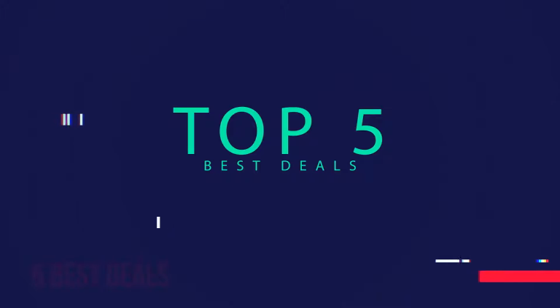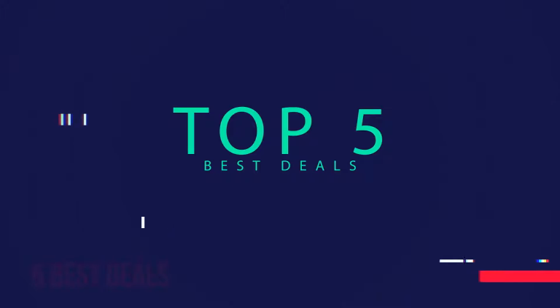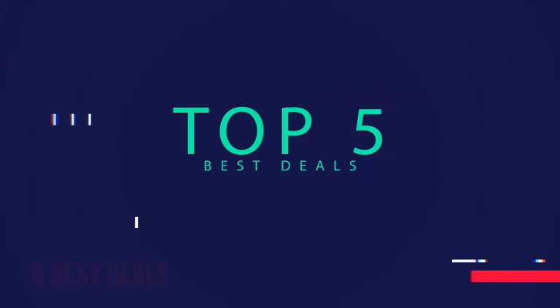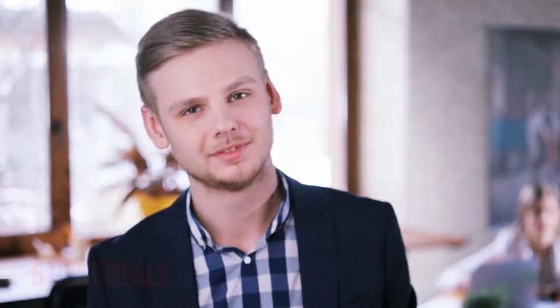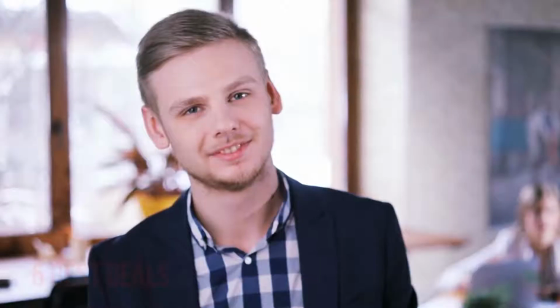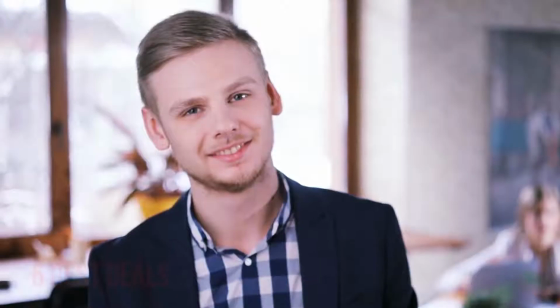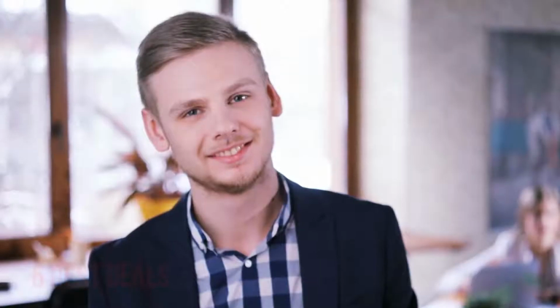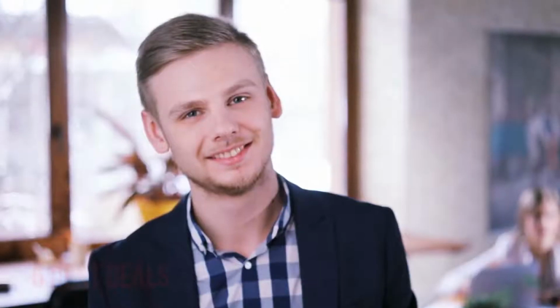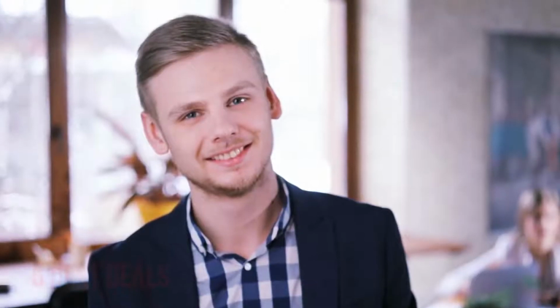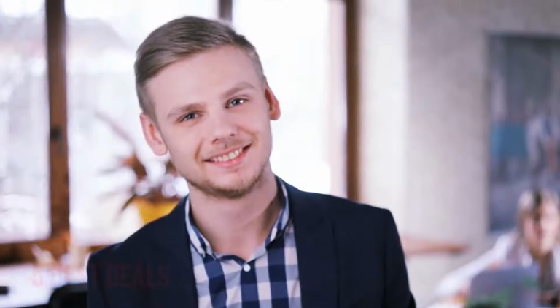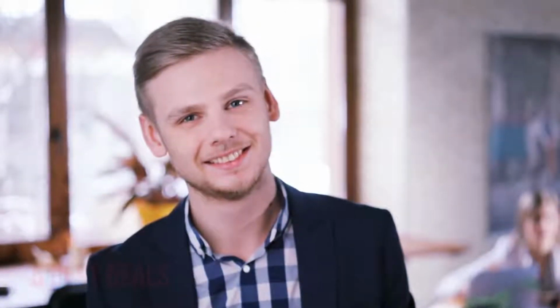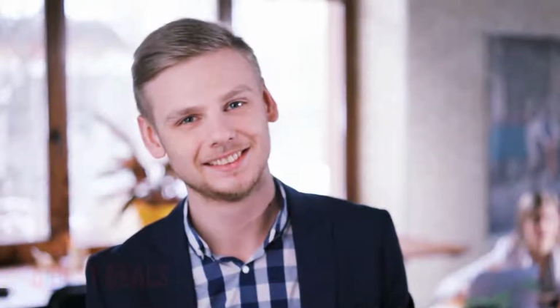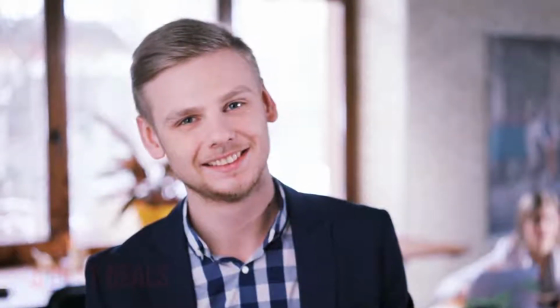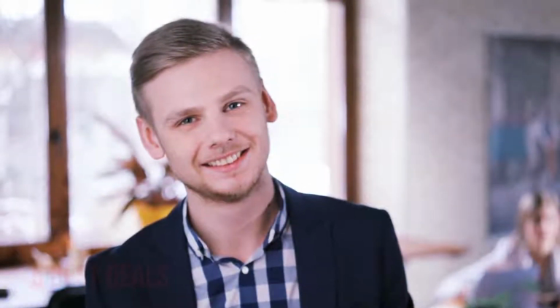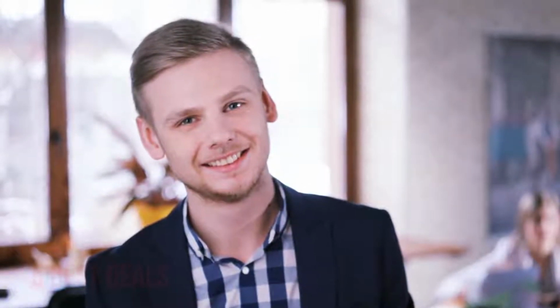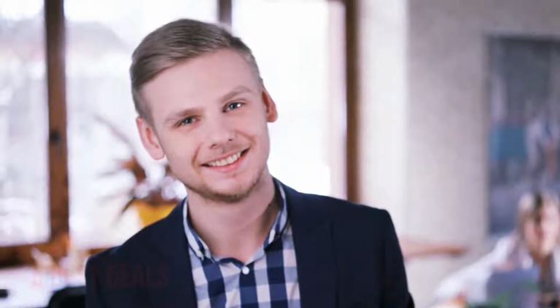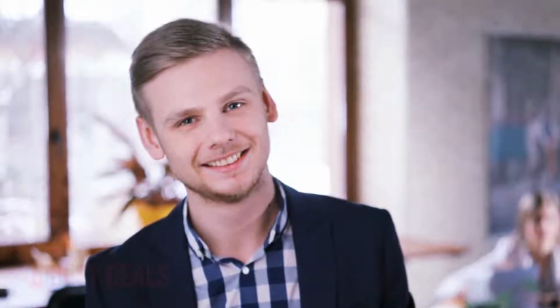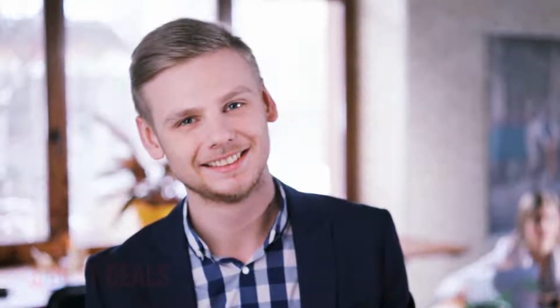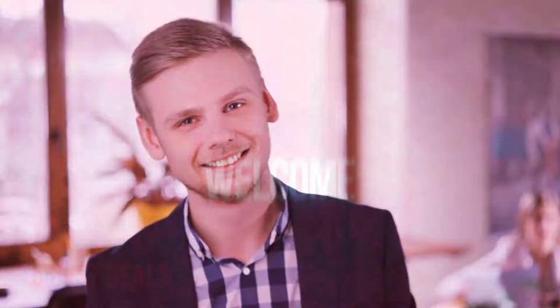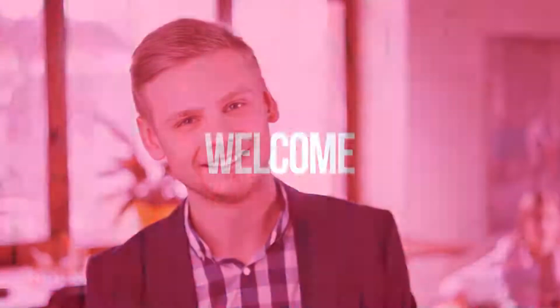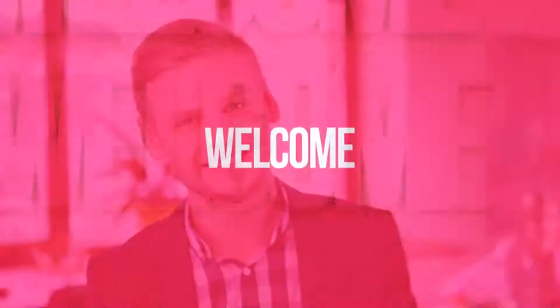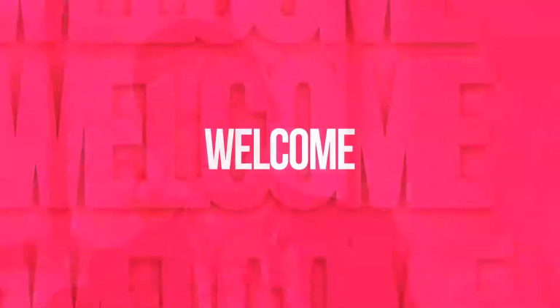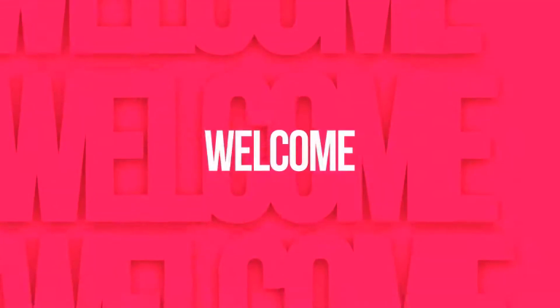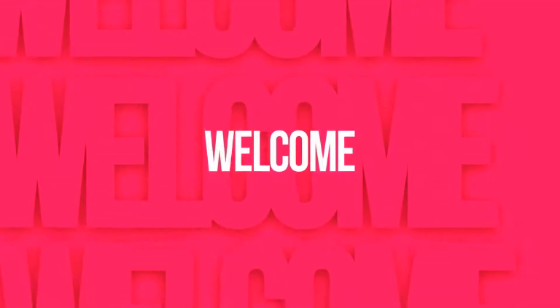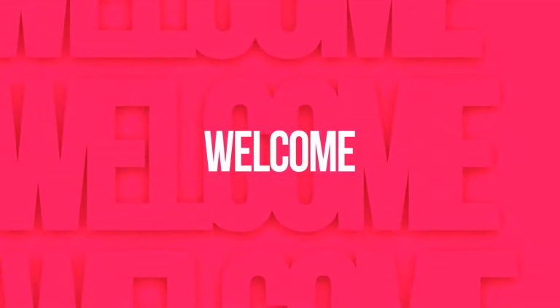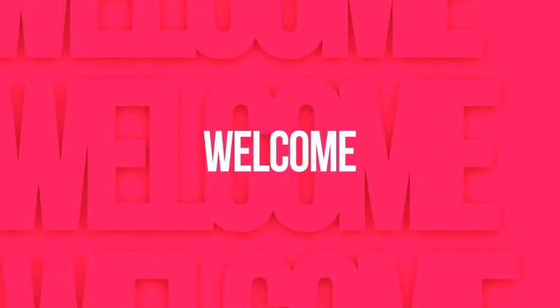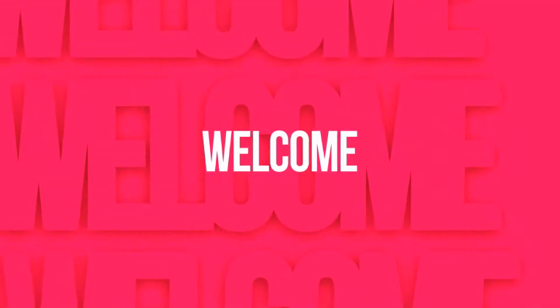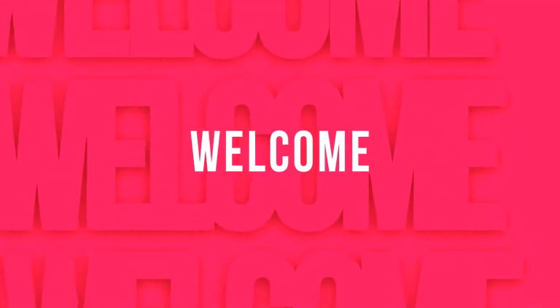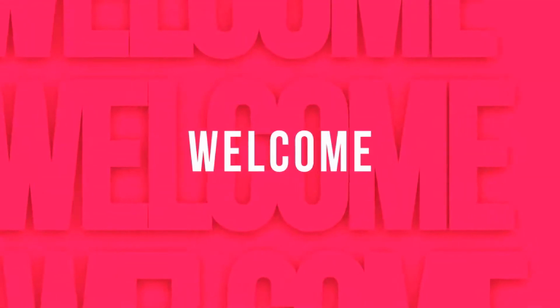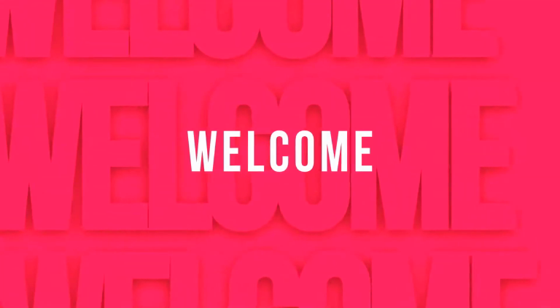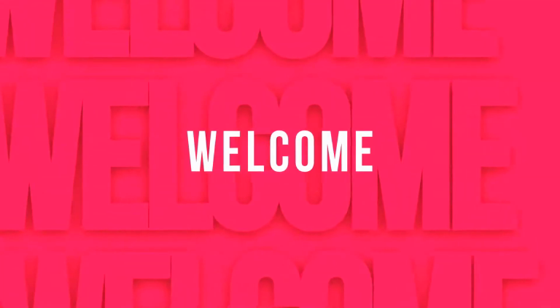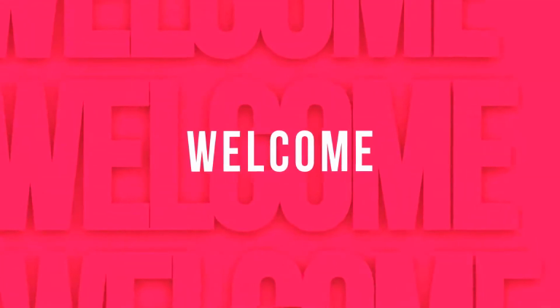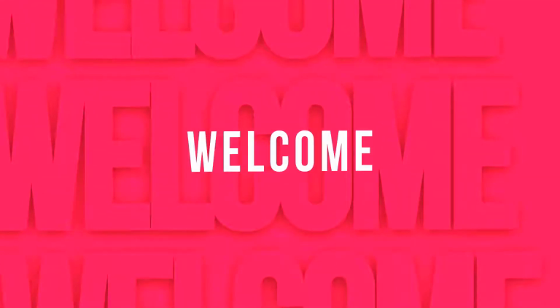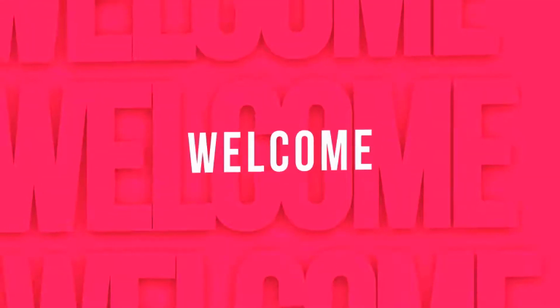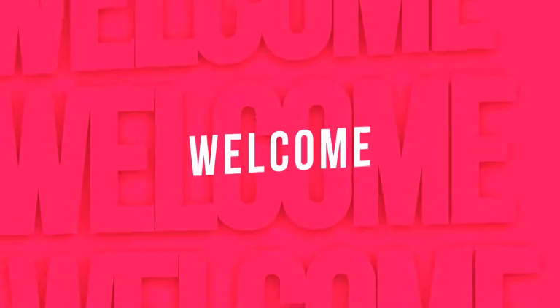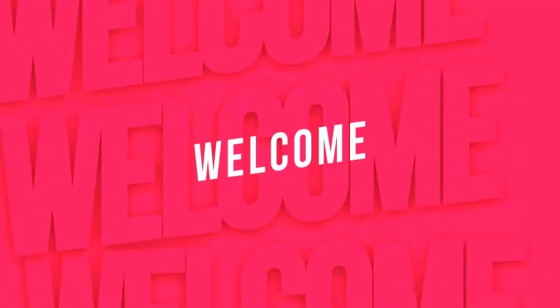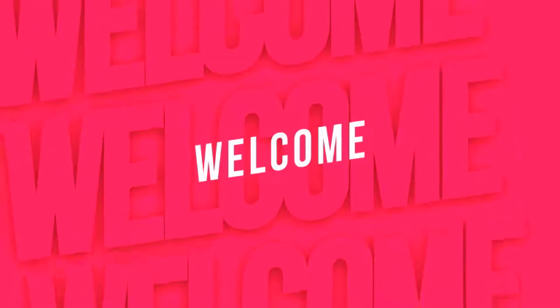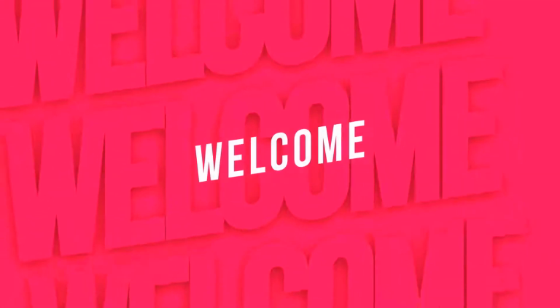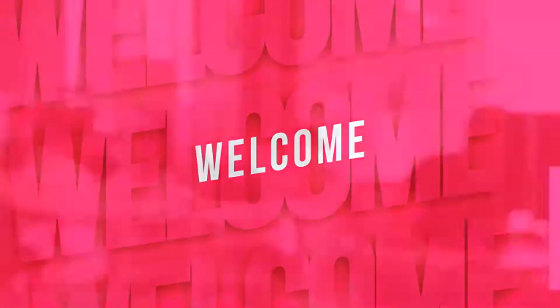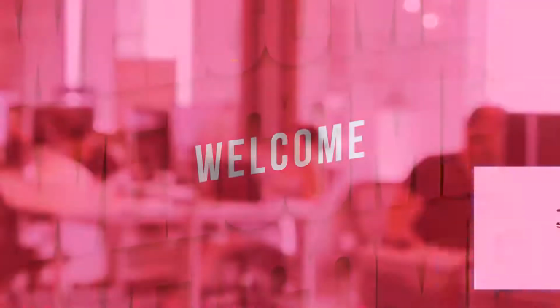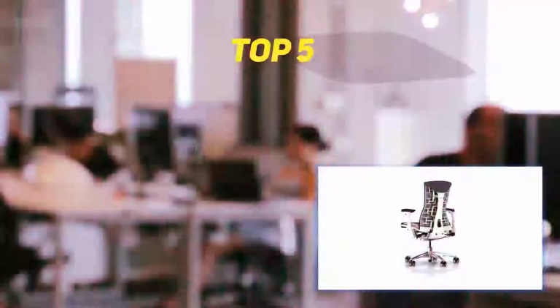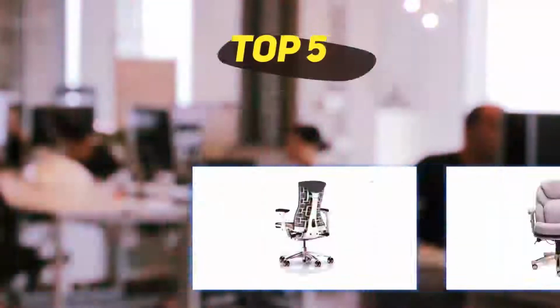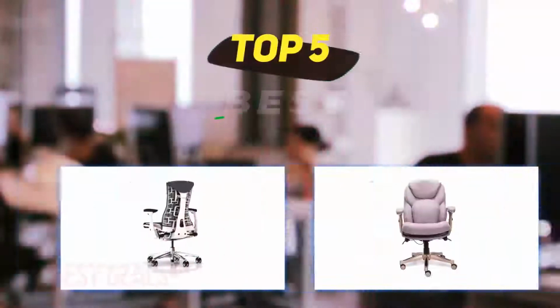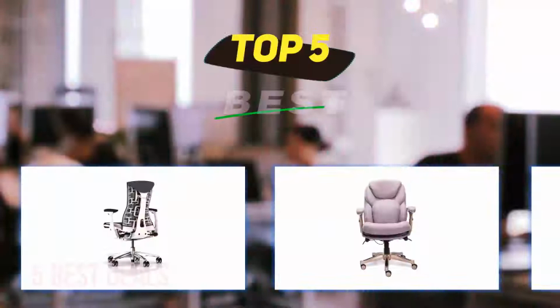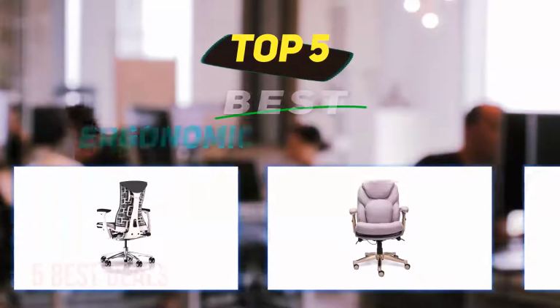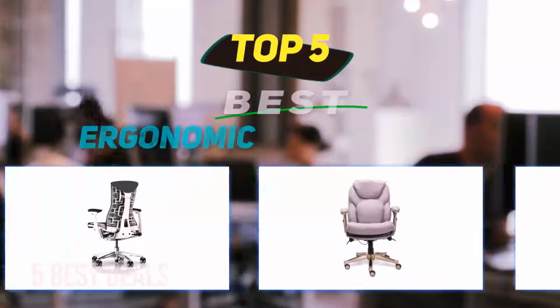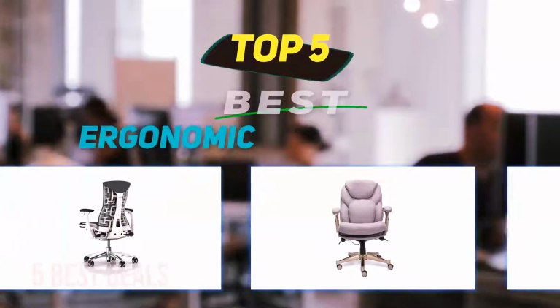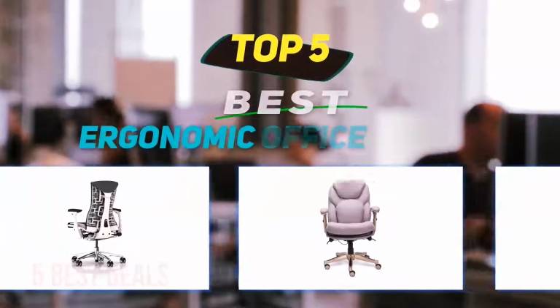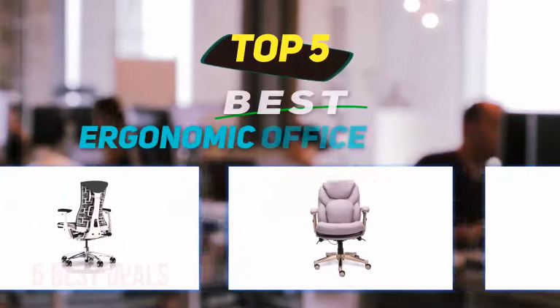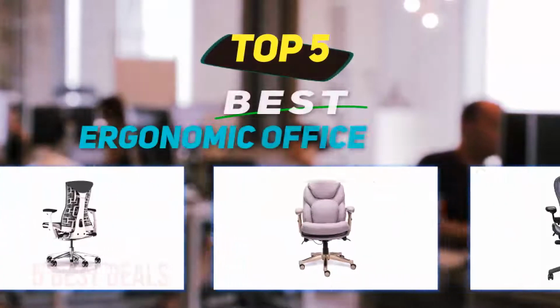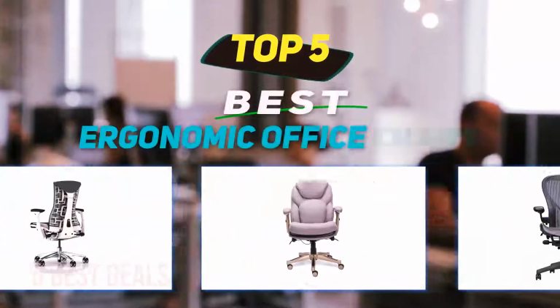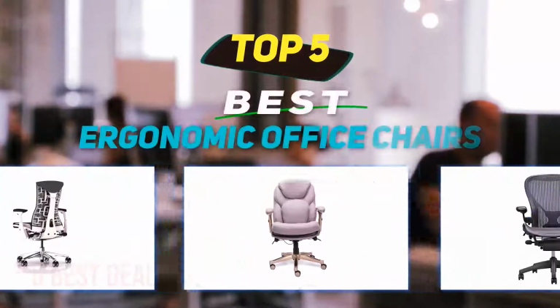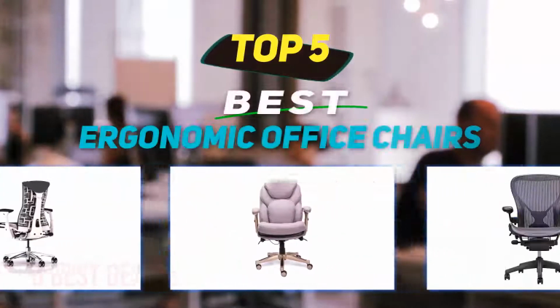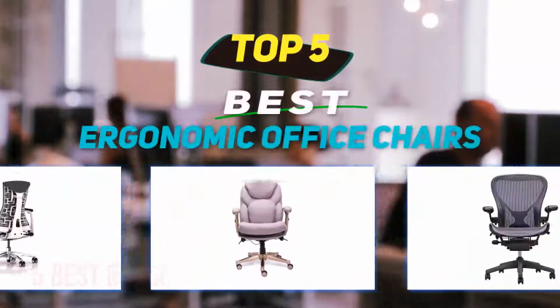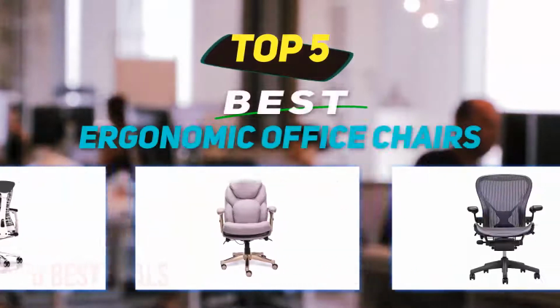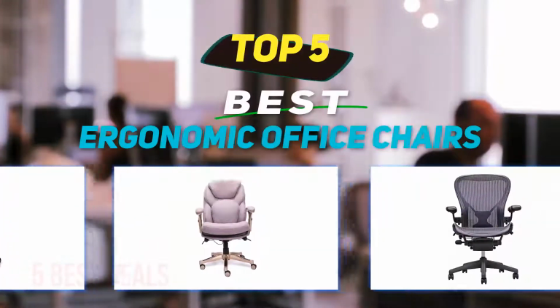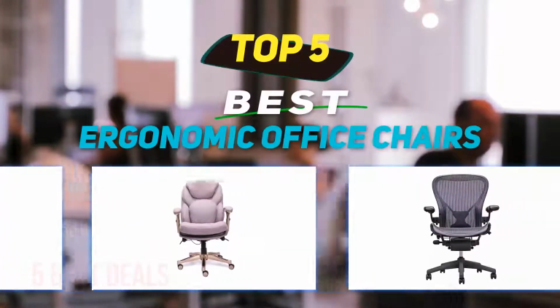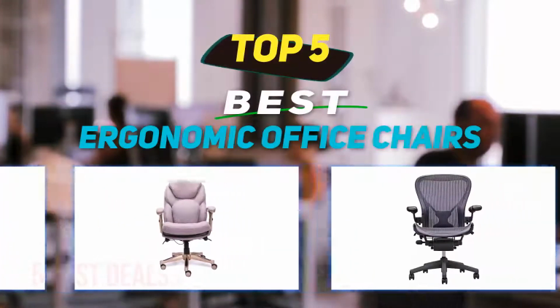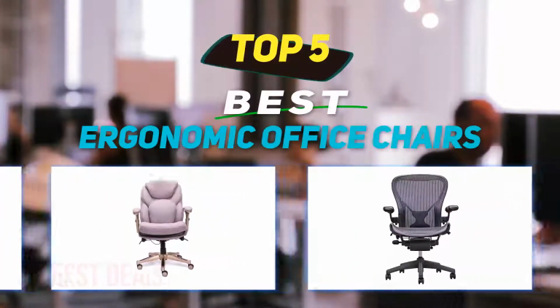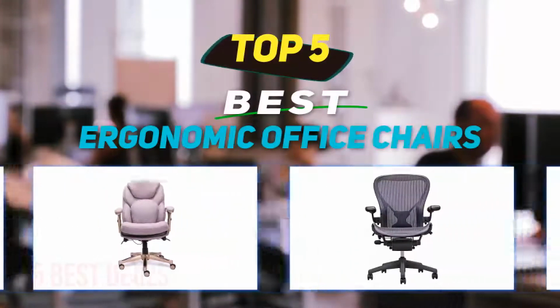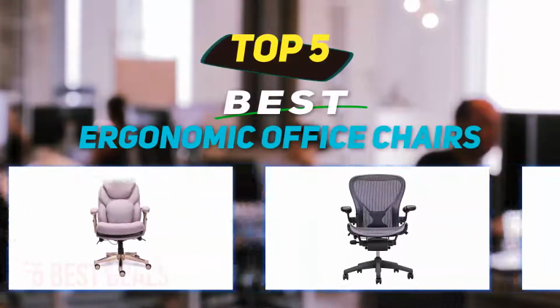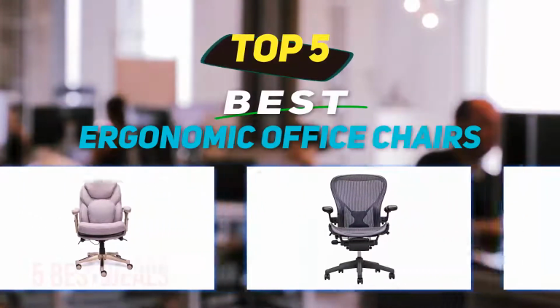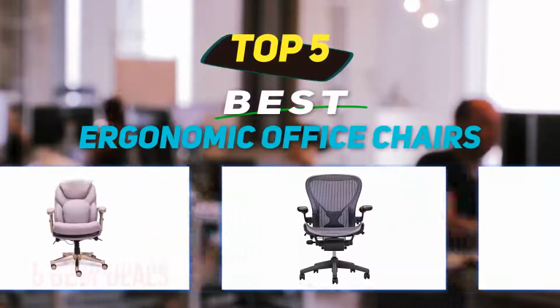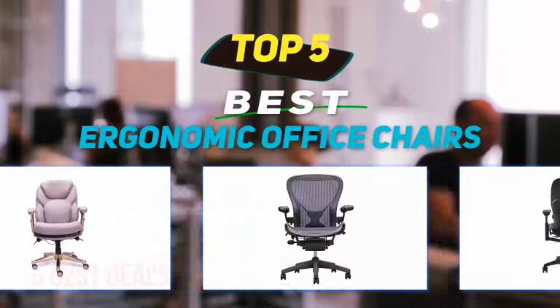Hey guys, welcome back to my channel. In this video I'm going to talk about the top 5 best ergonomic office chairs.